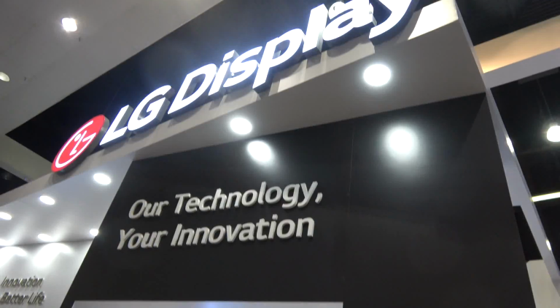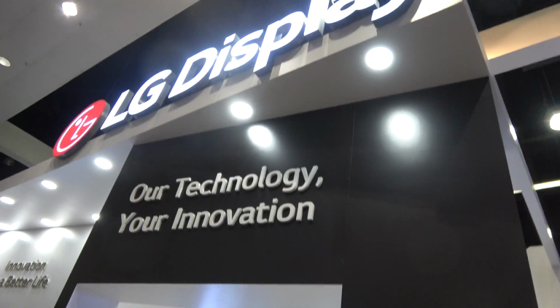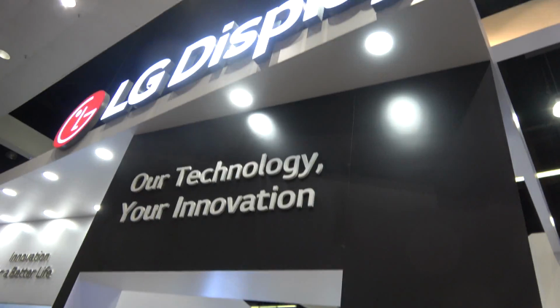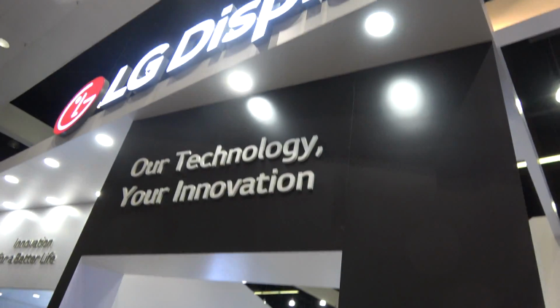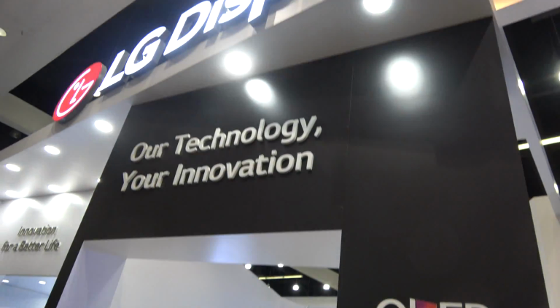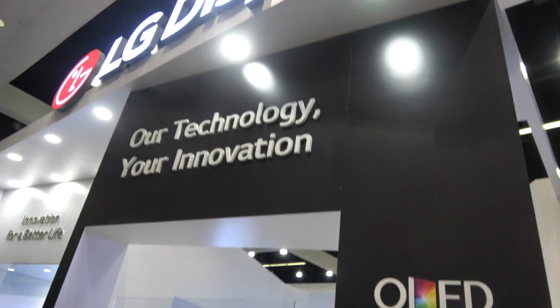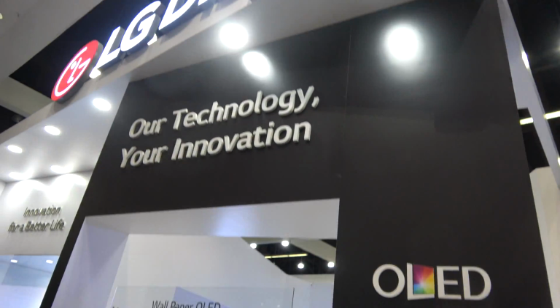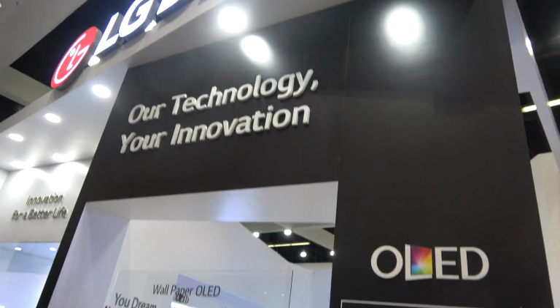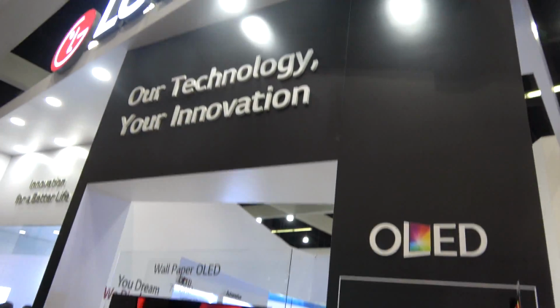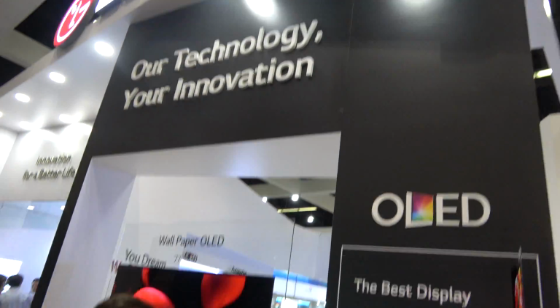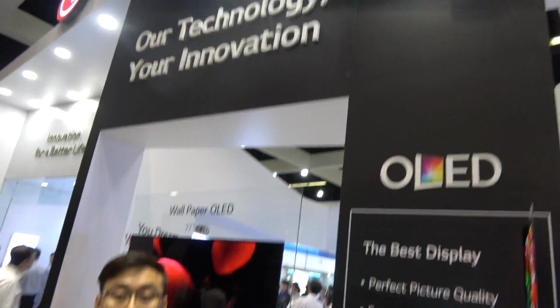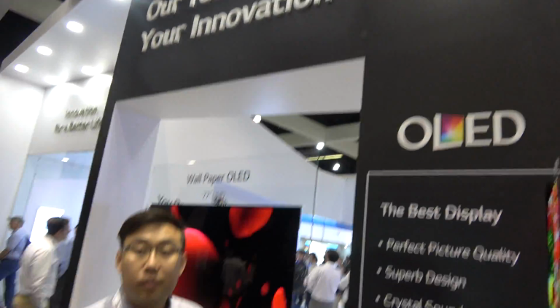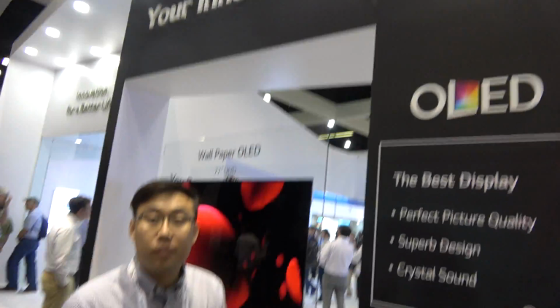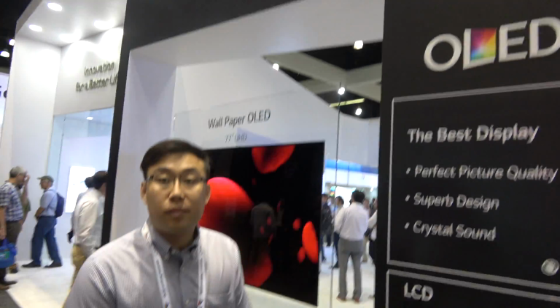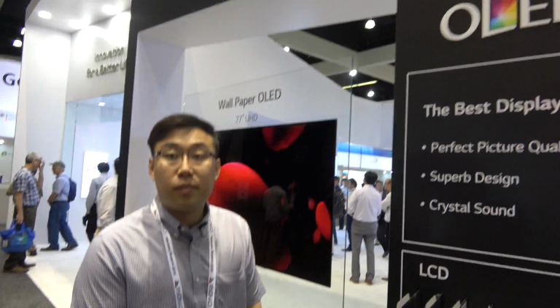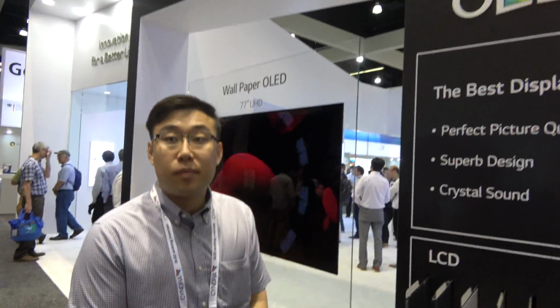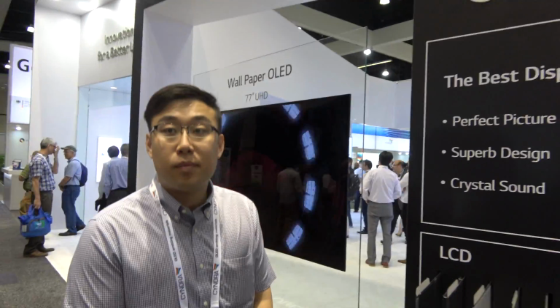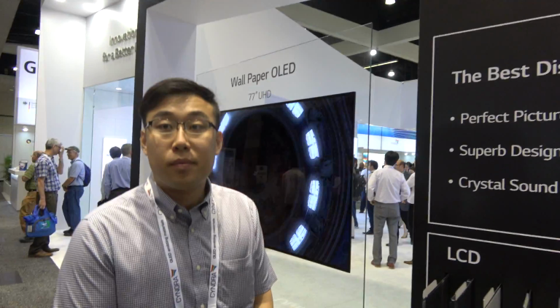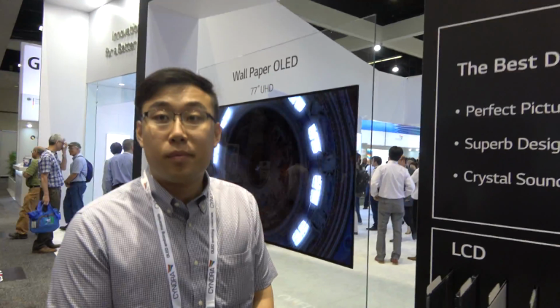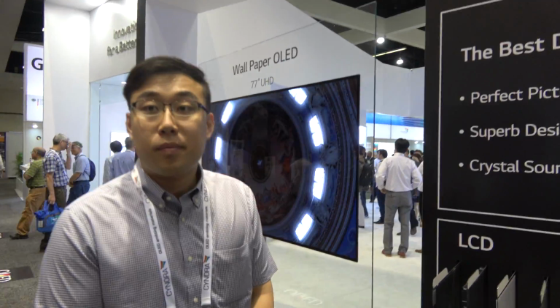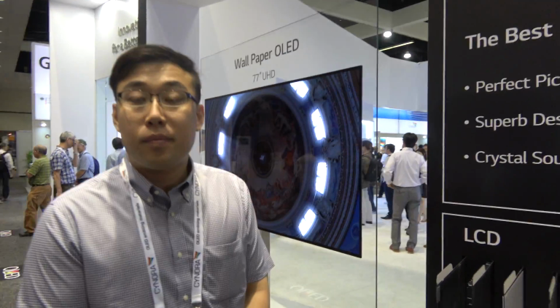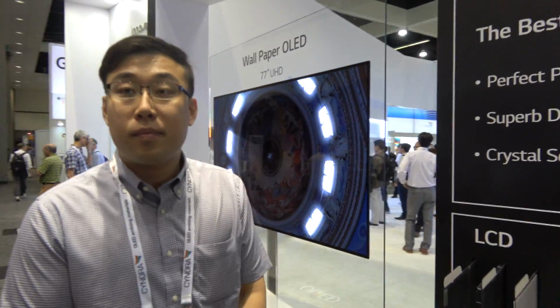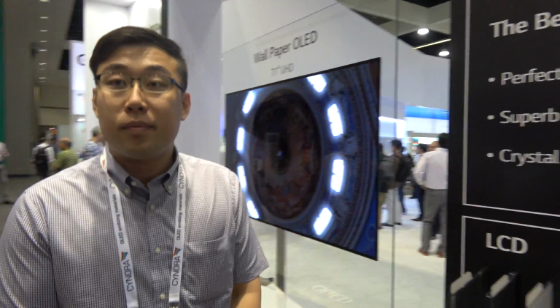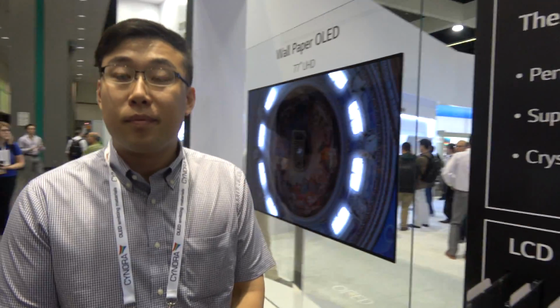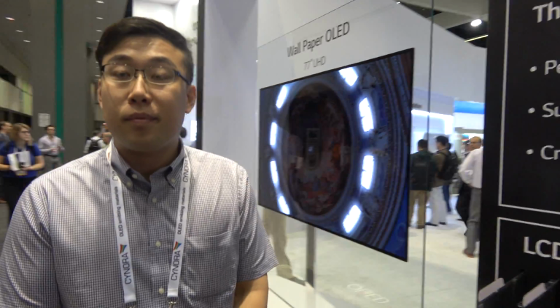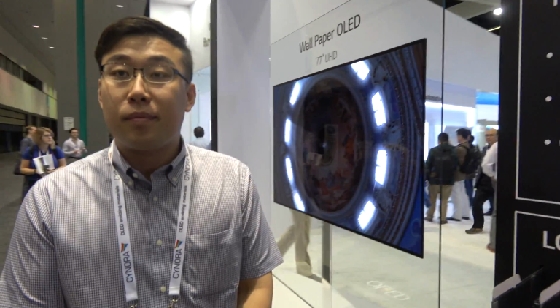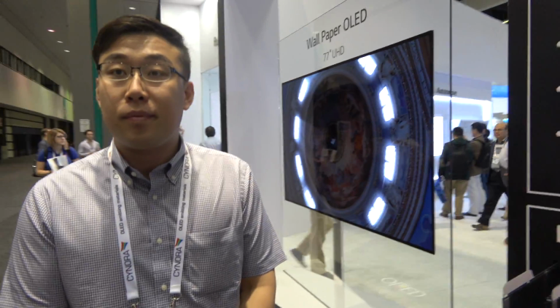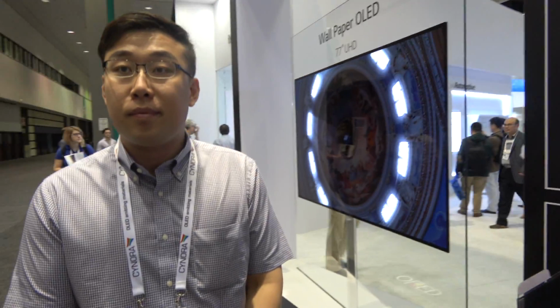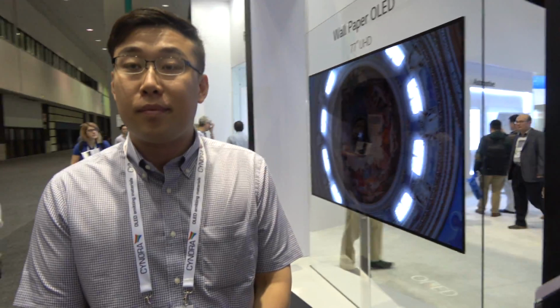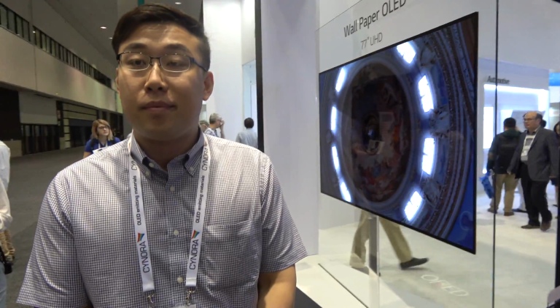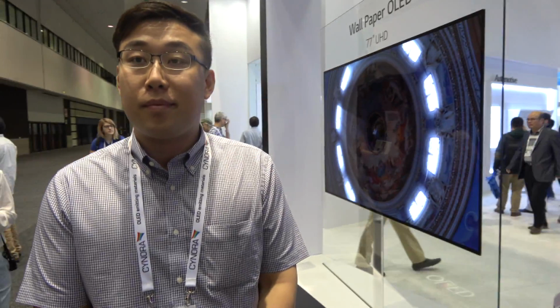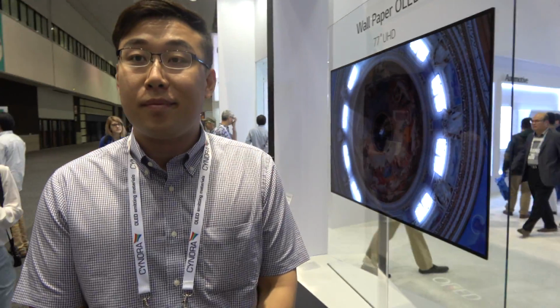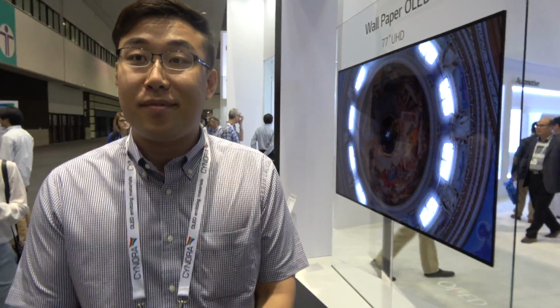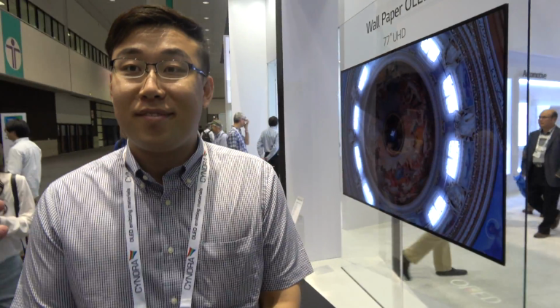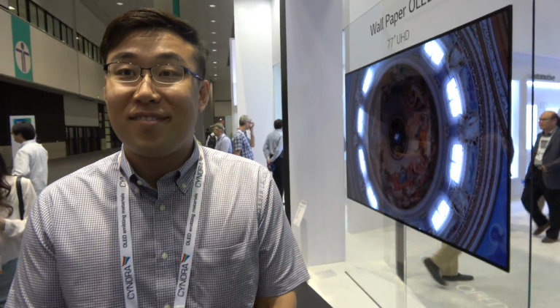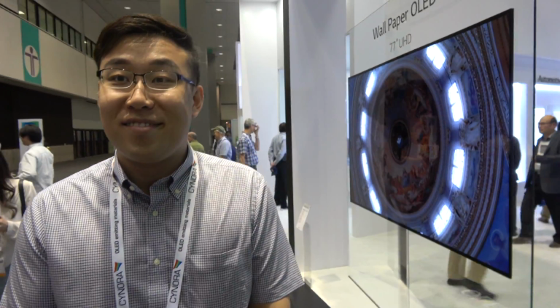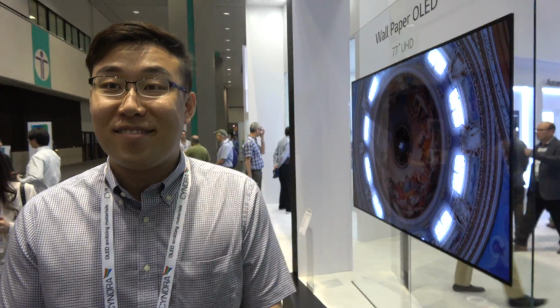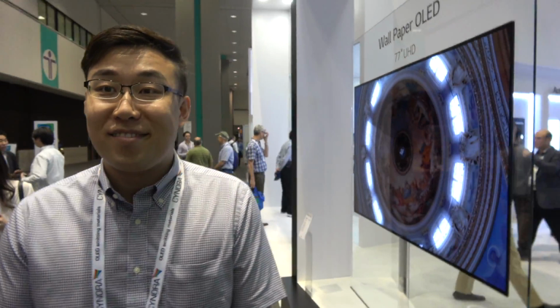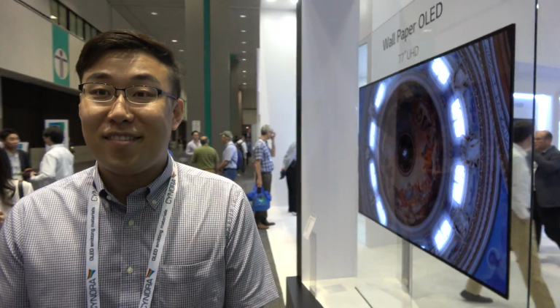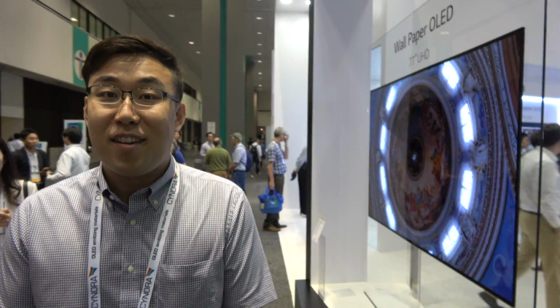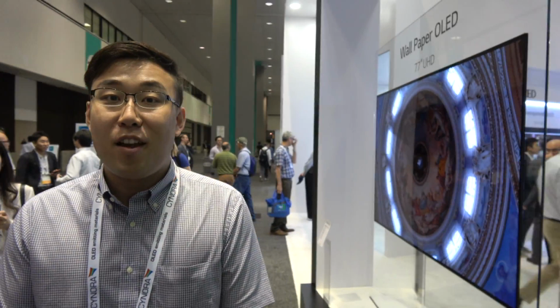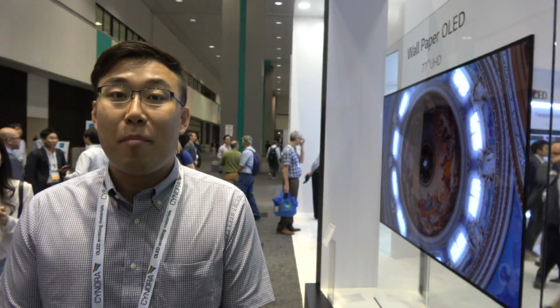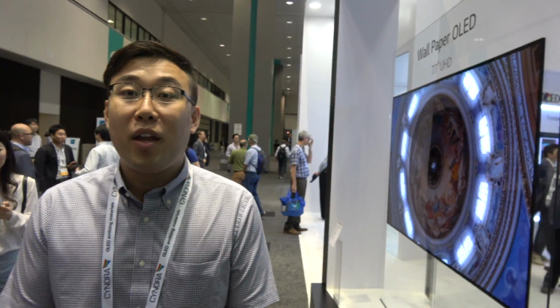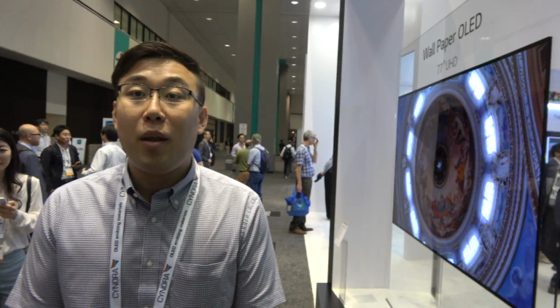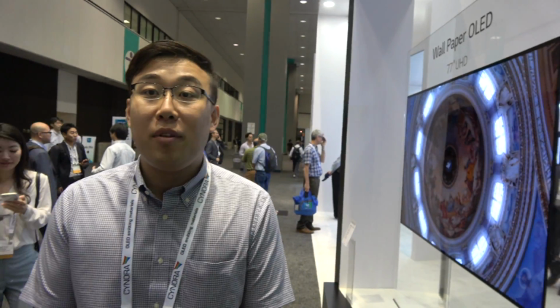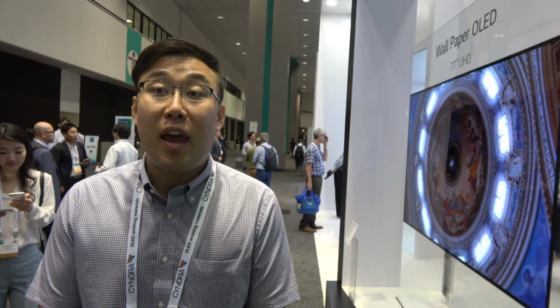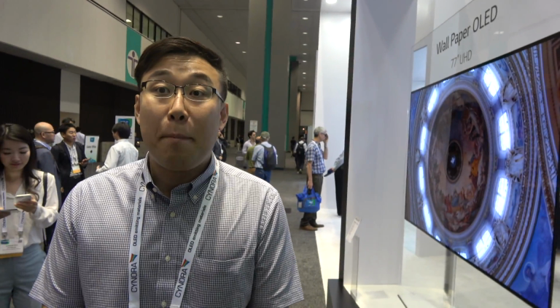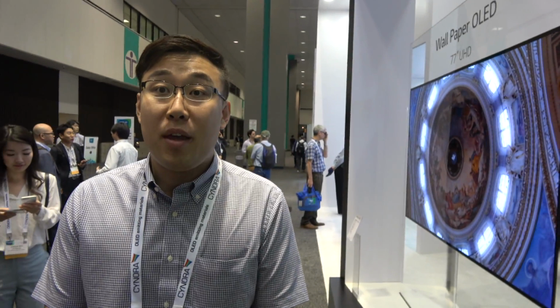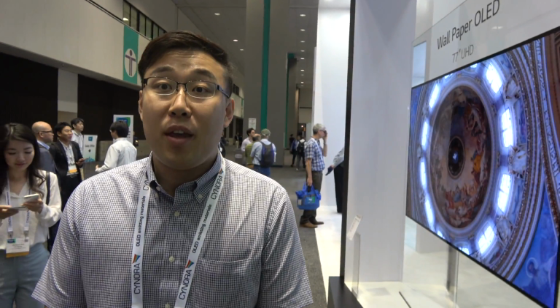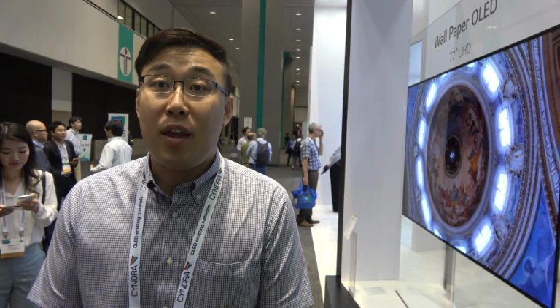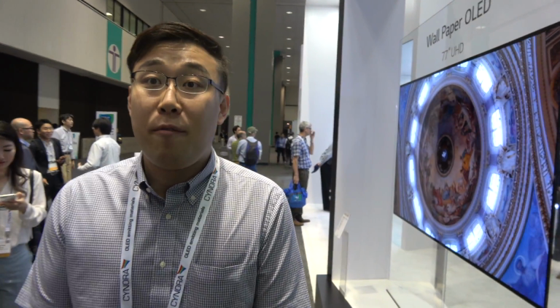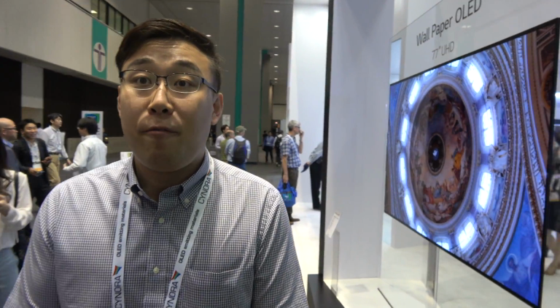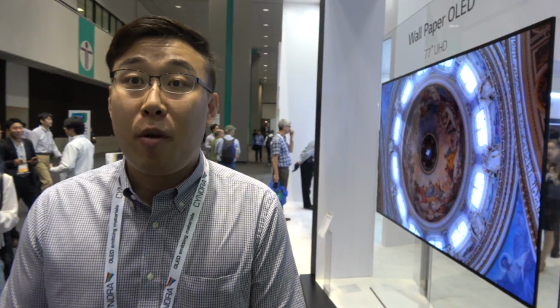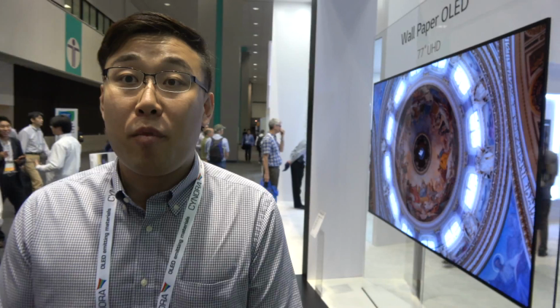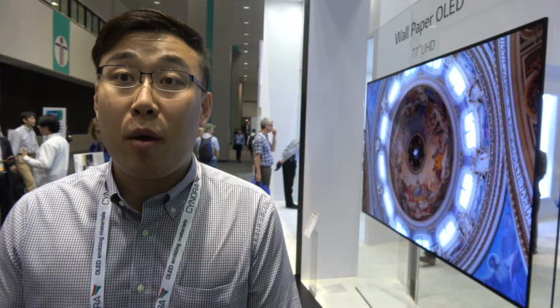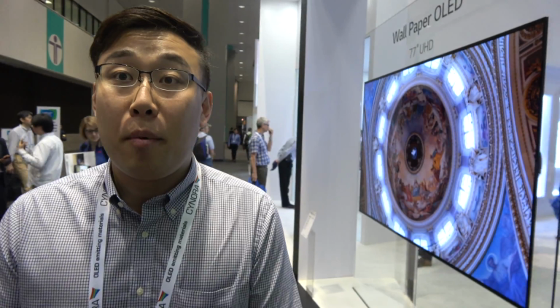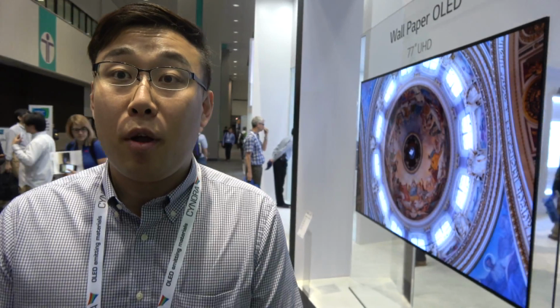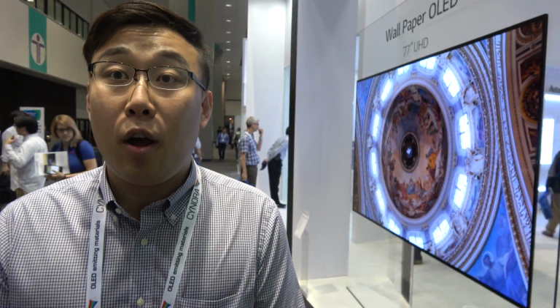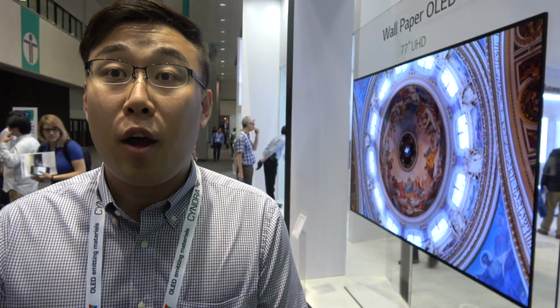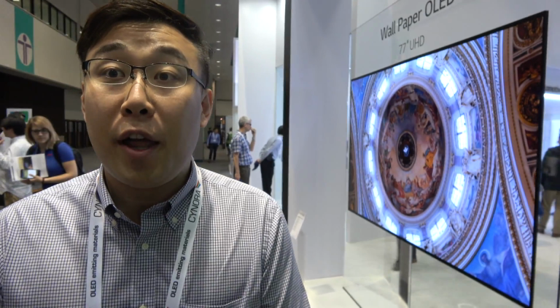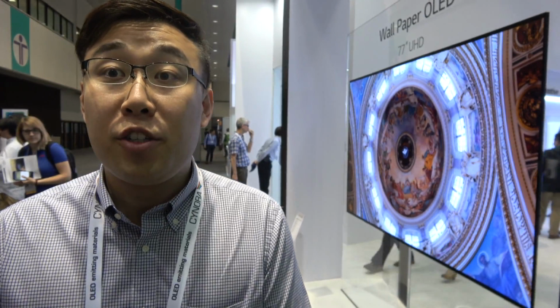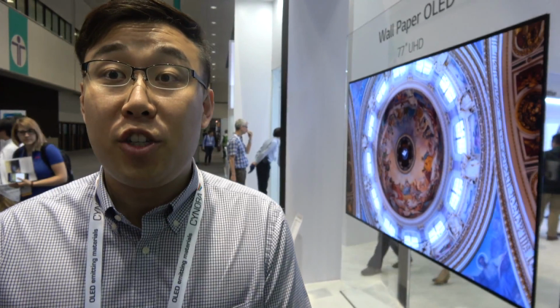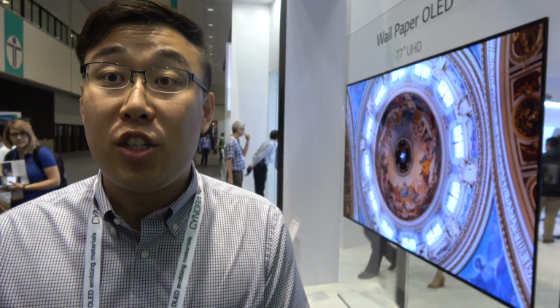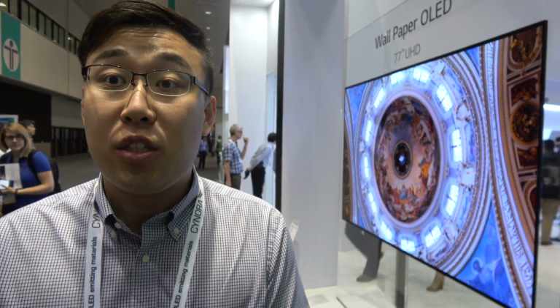We're here with LG at SID Display Week. My name is Epi Kim from LG Display.